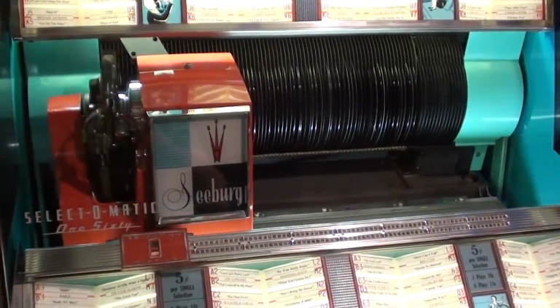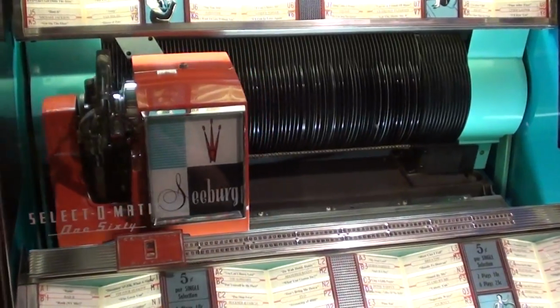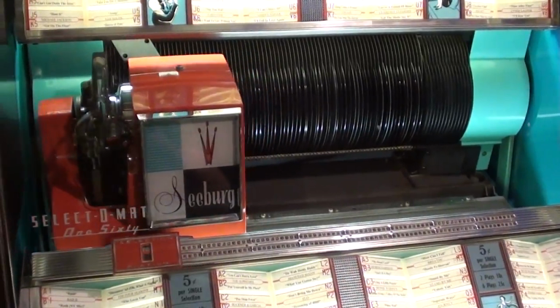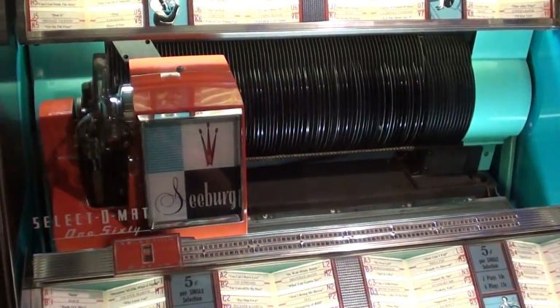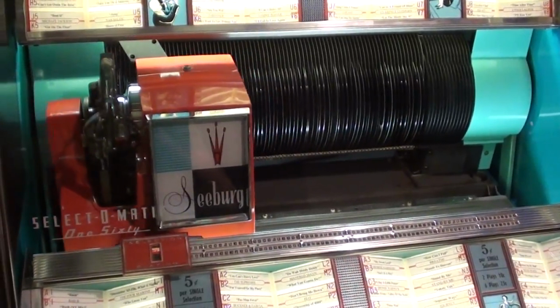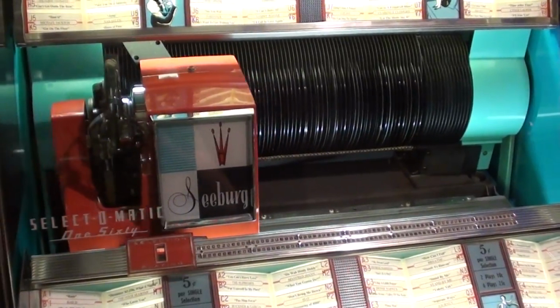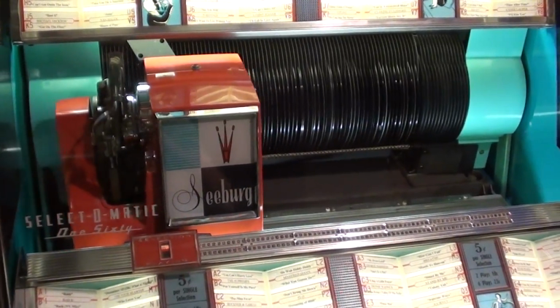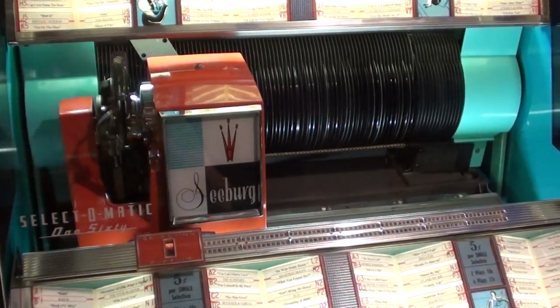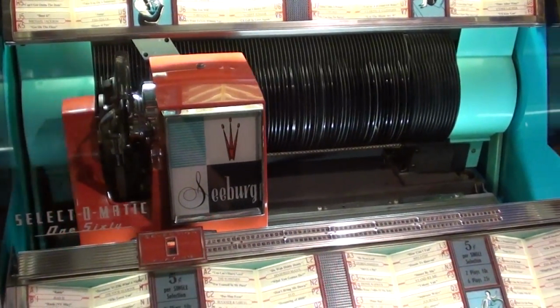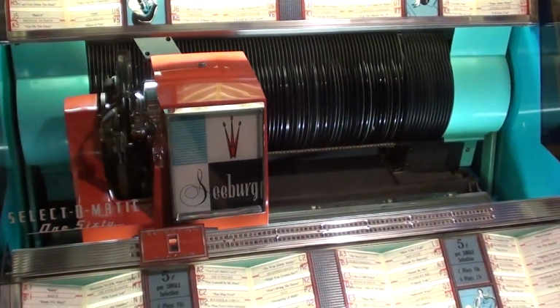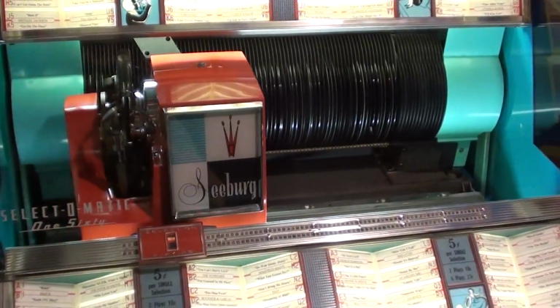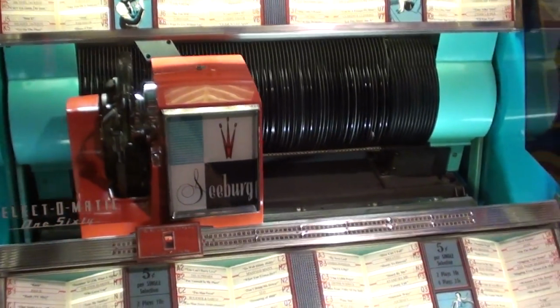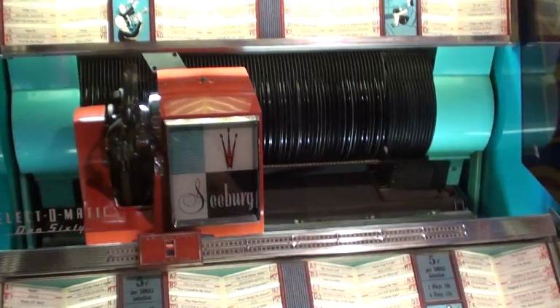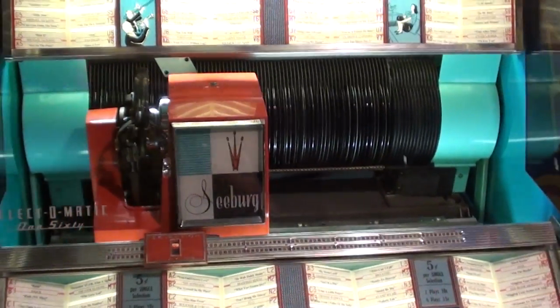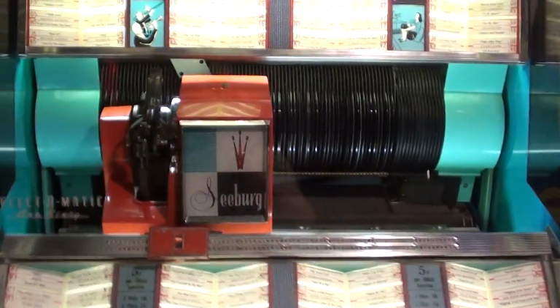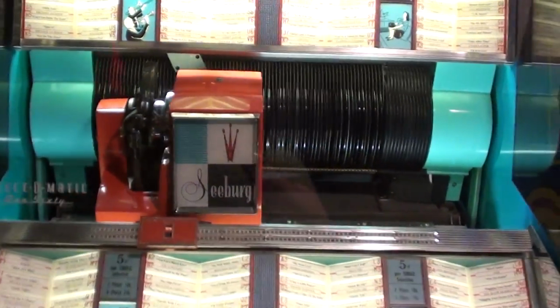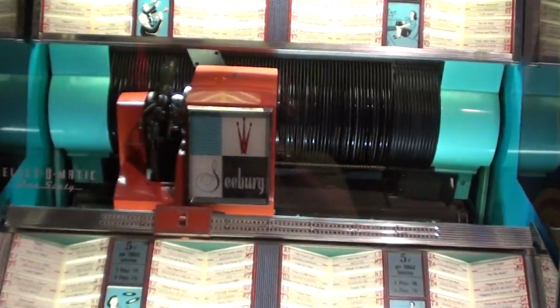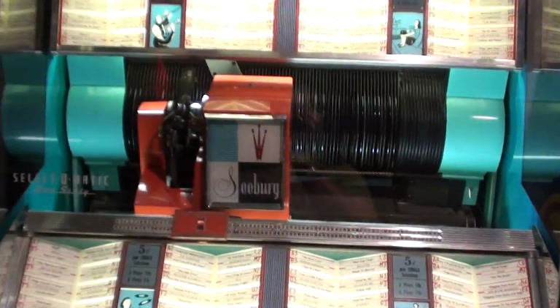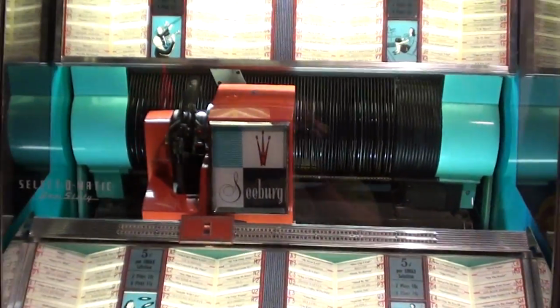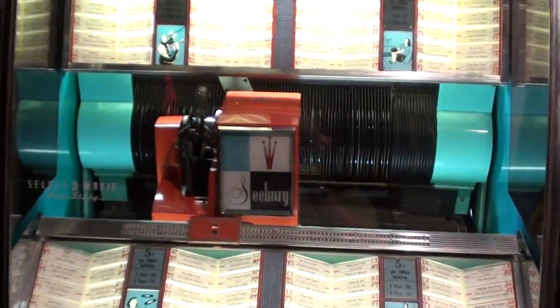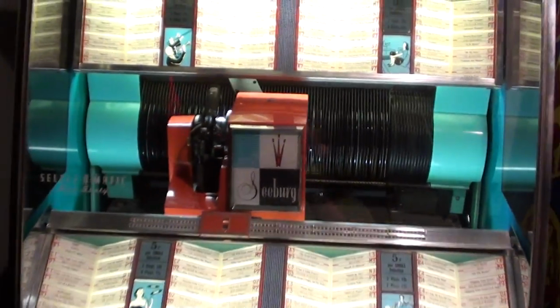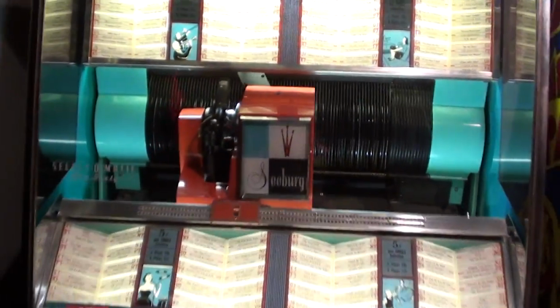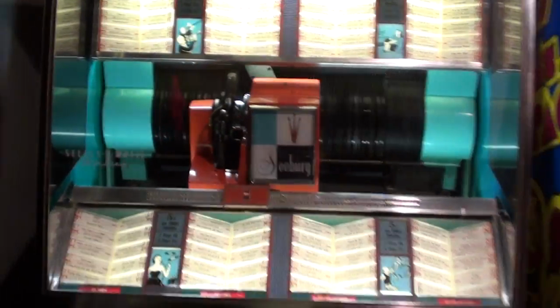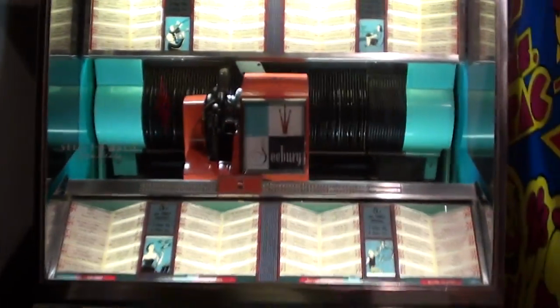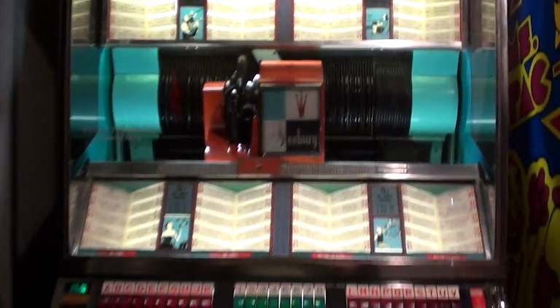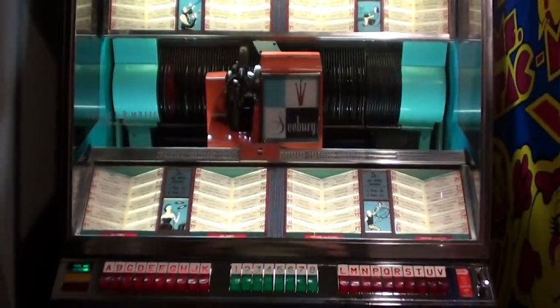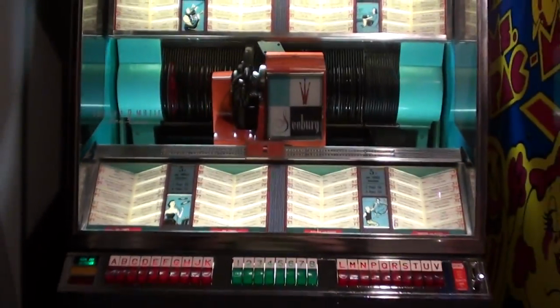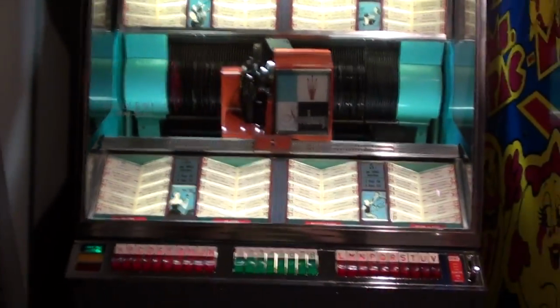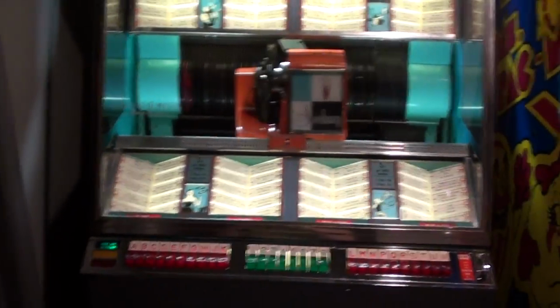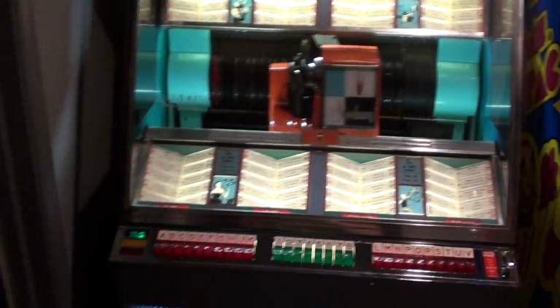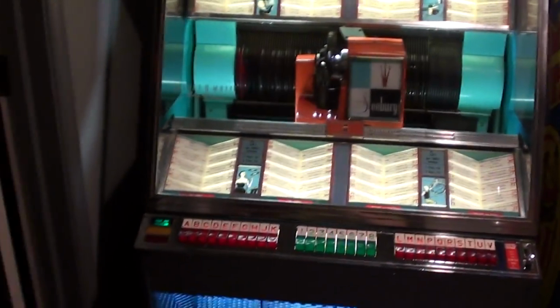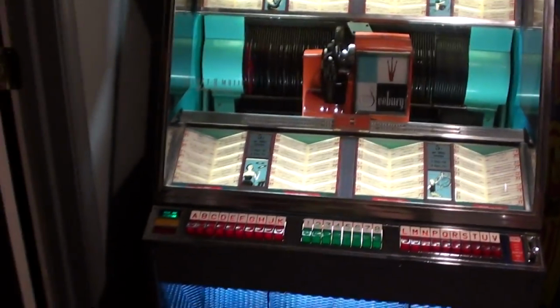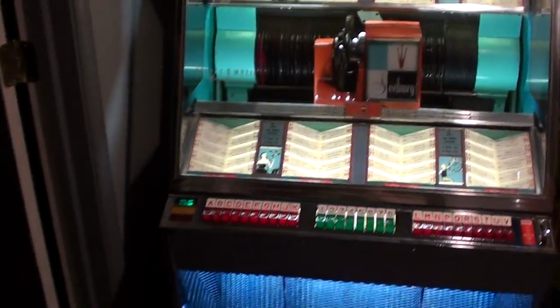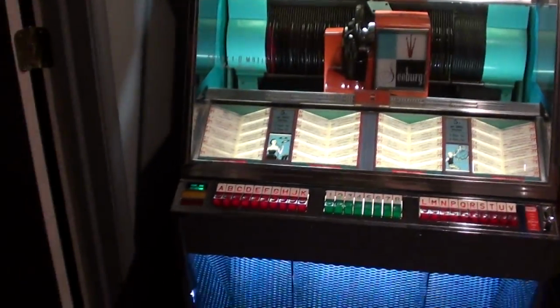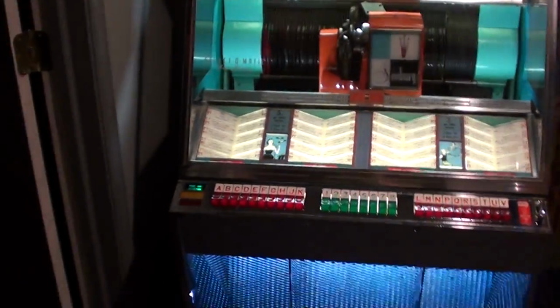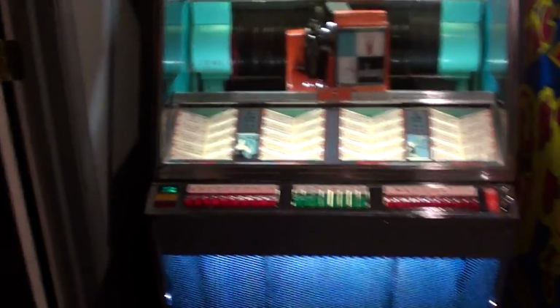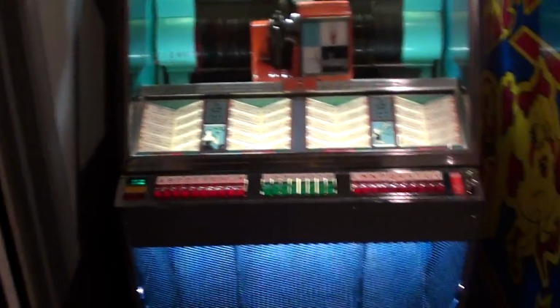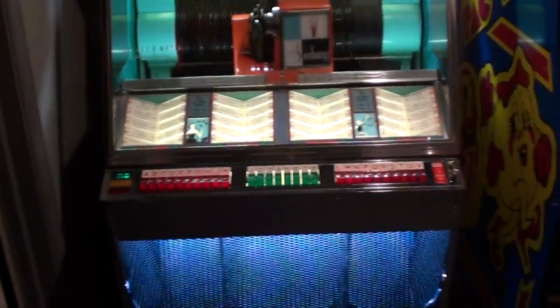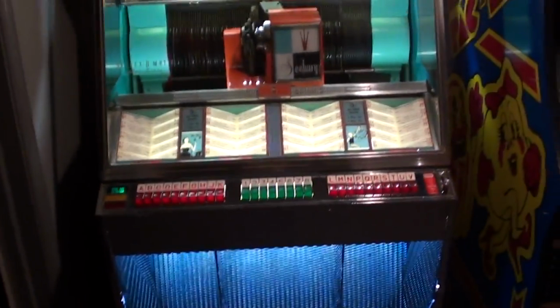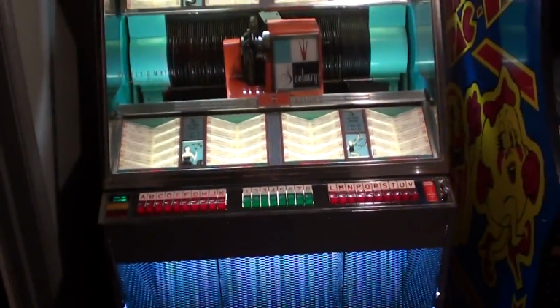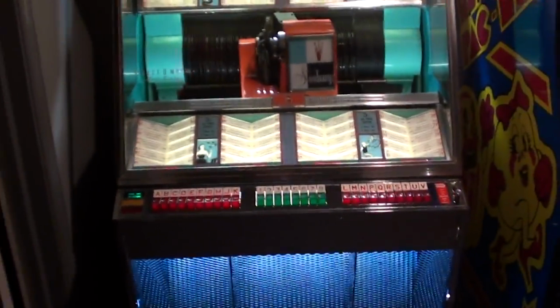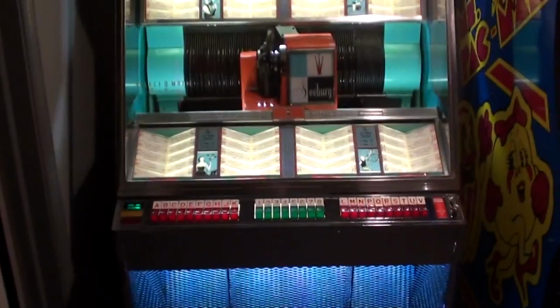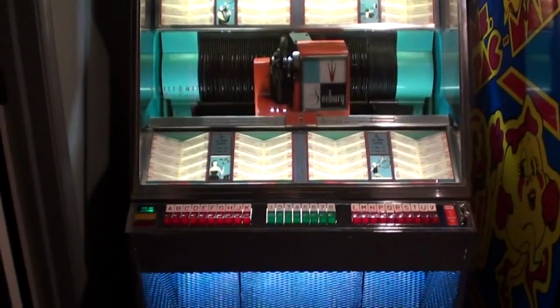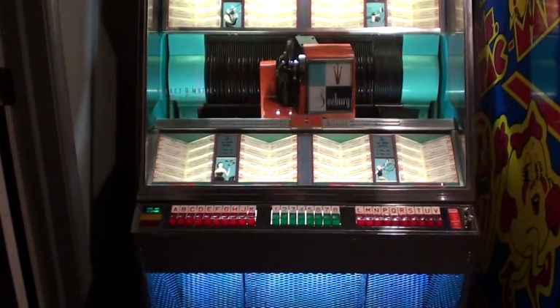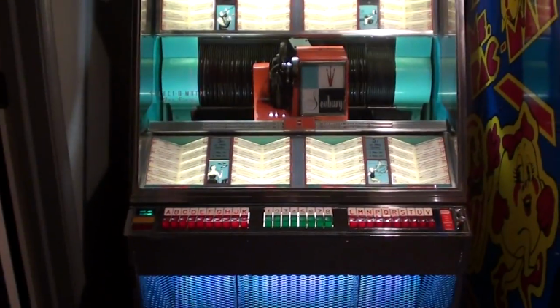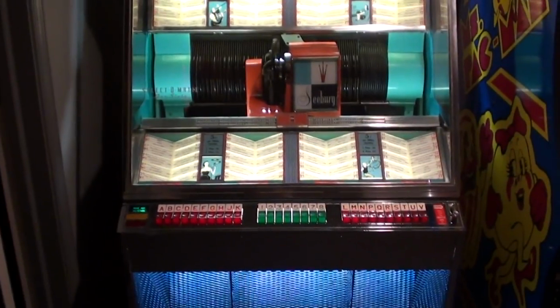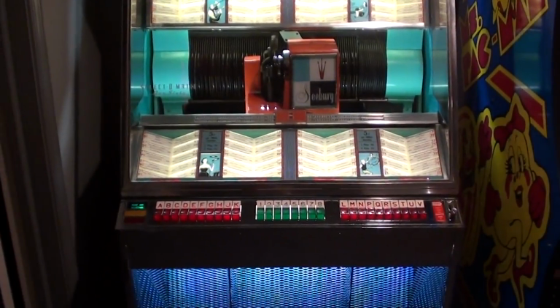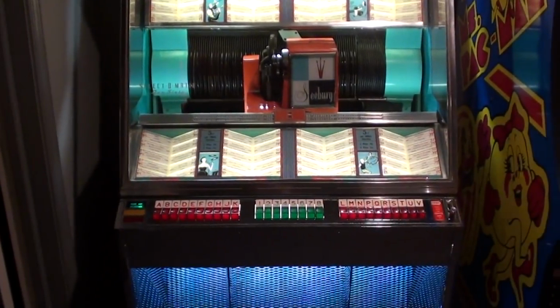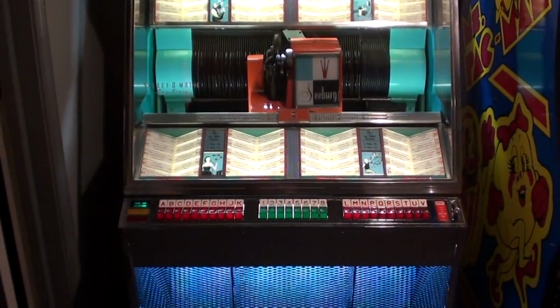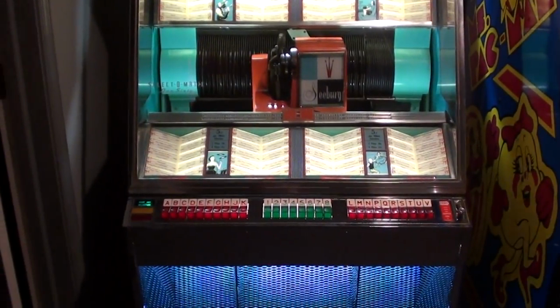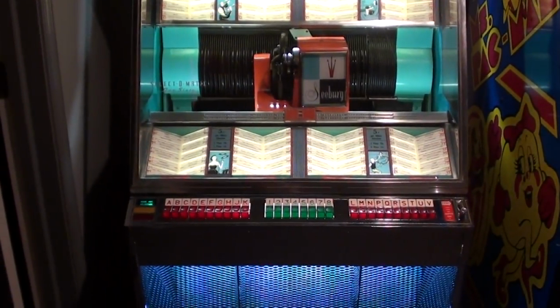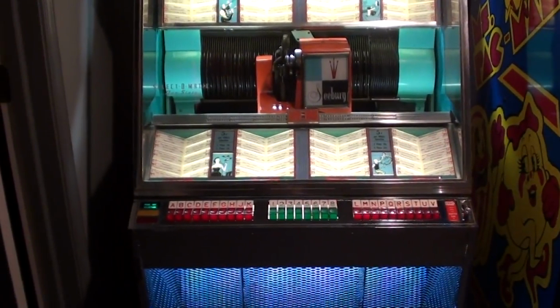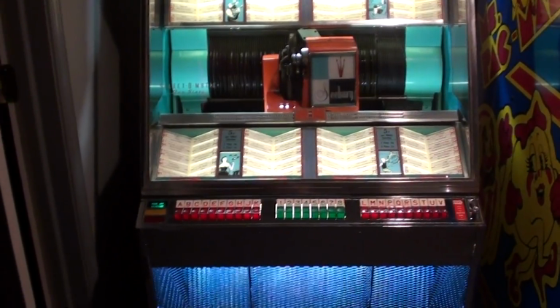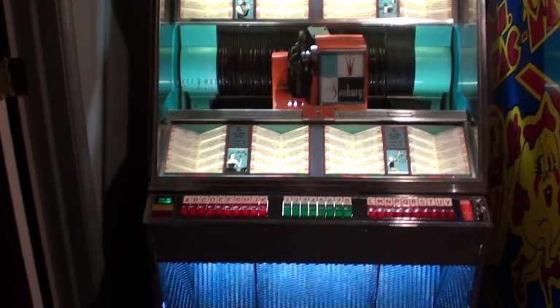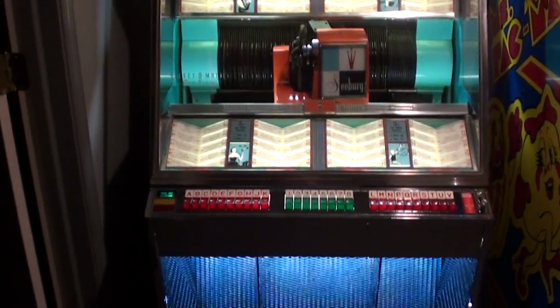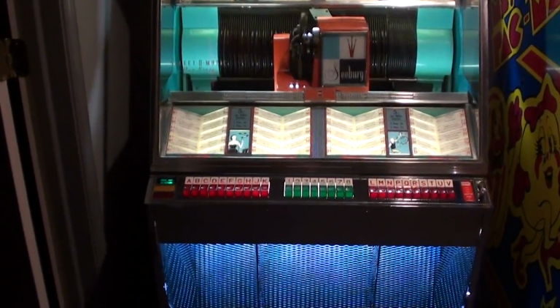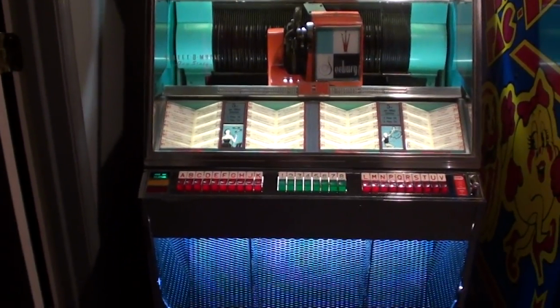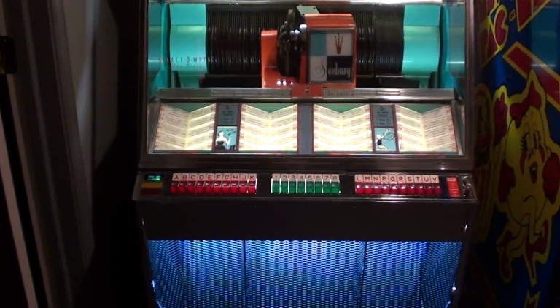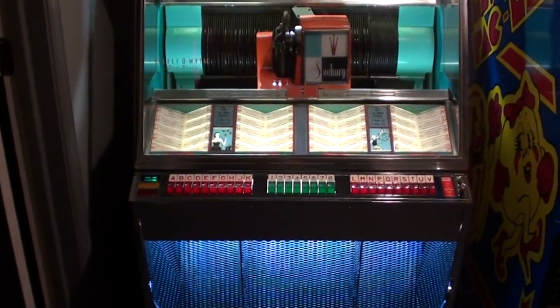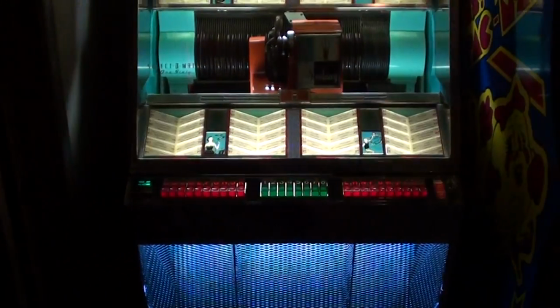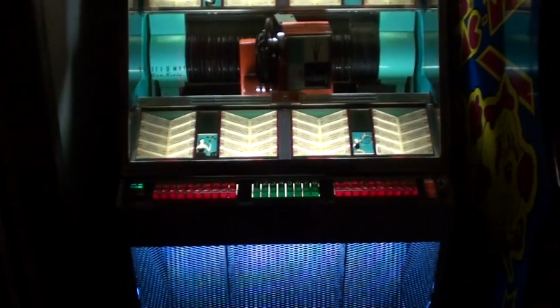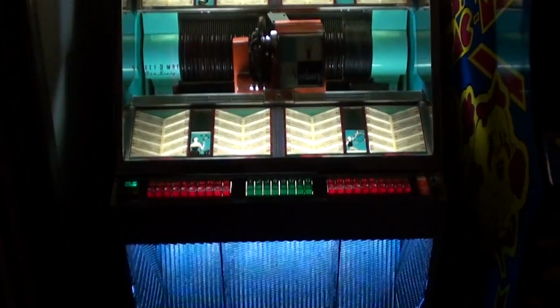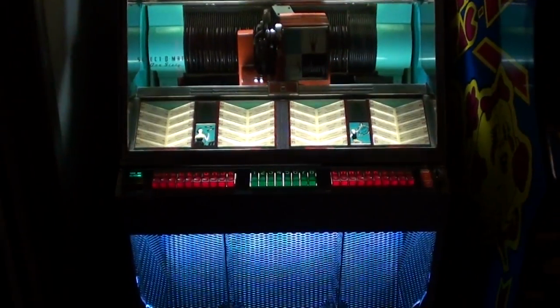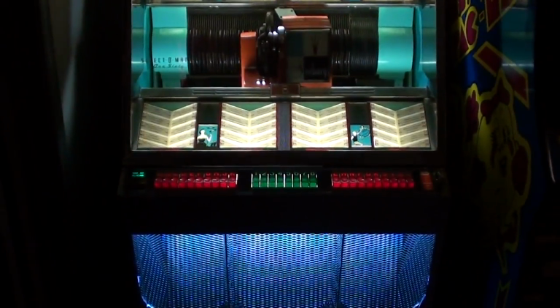Really cool piece and I feel like it's appropriate for this jukebox. I'll also turn the lights off so you can see what it looks like in the dark.